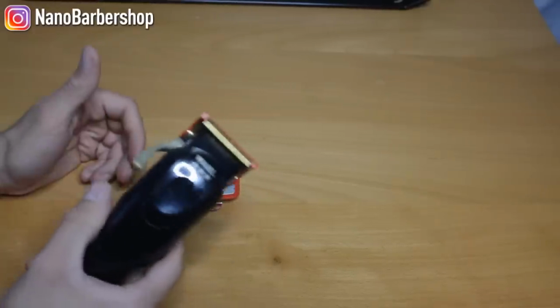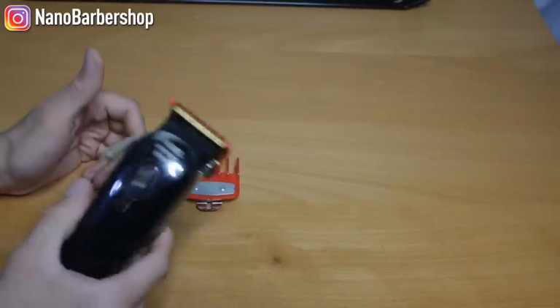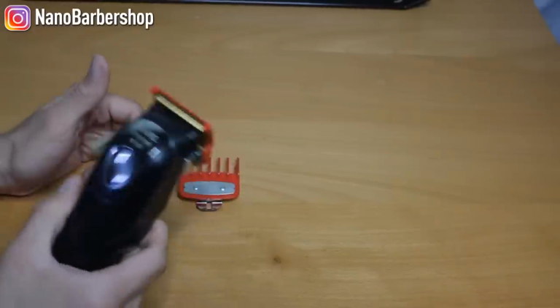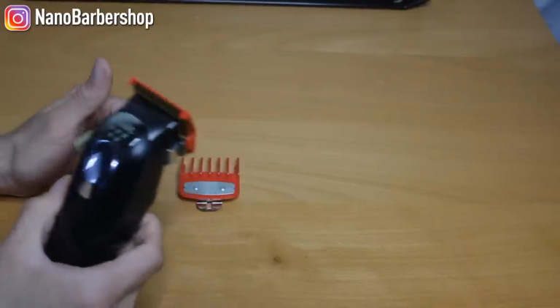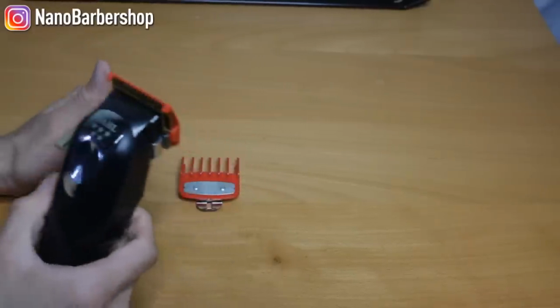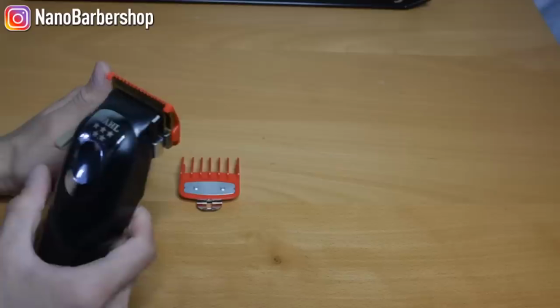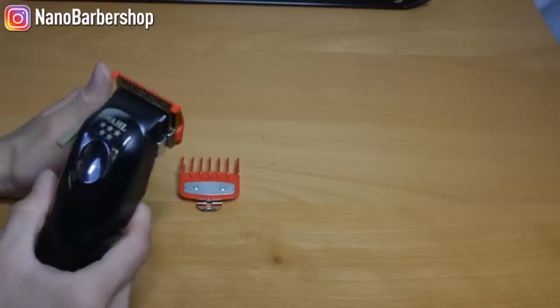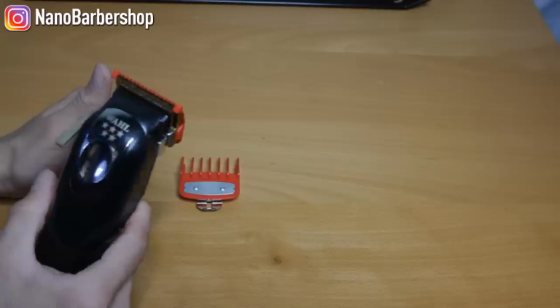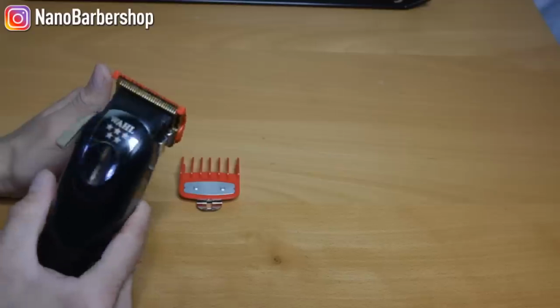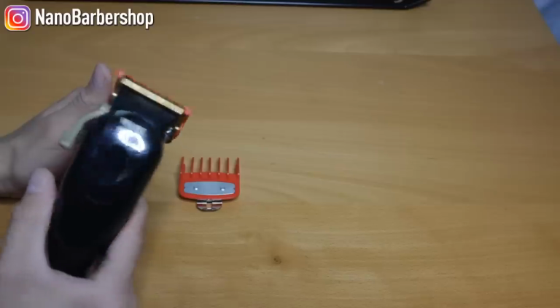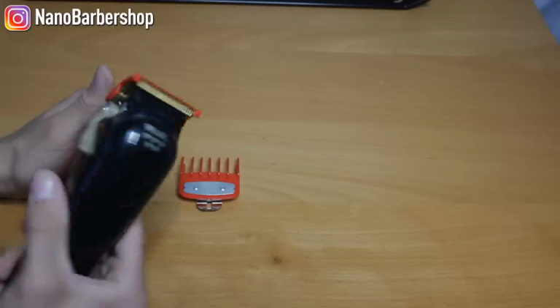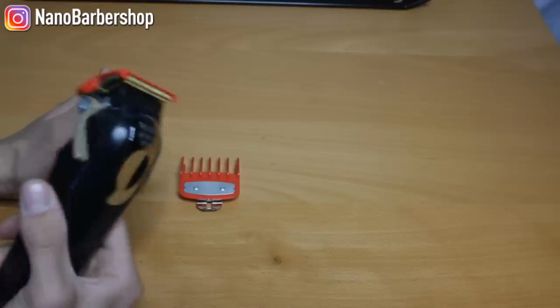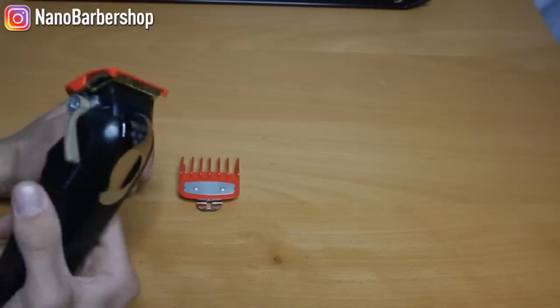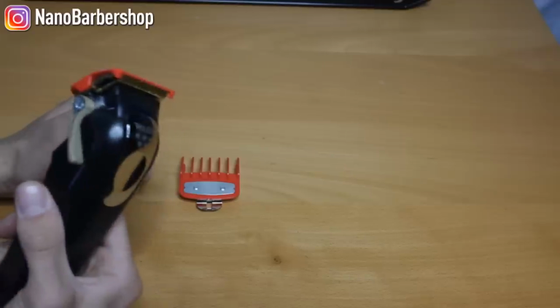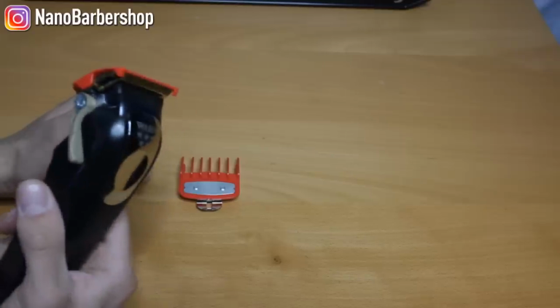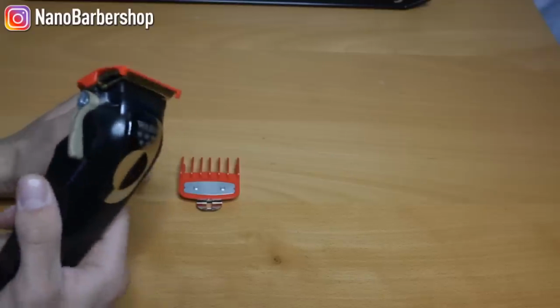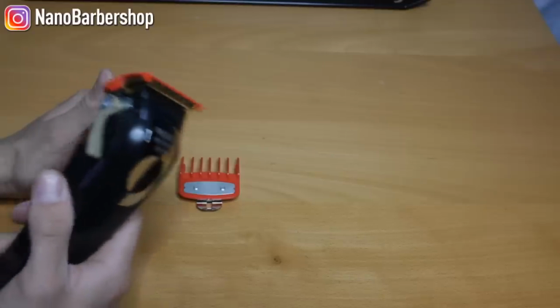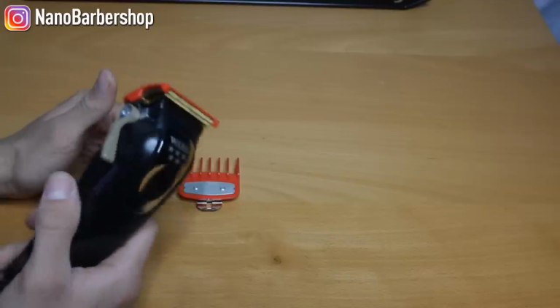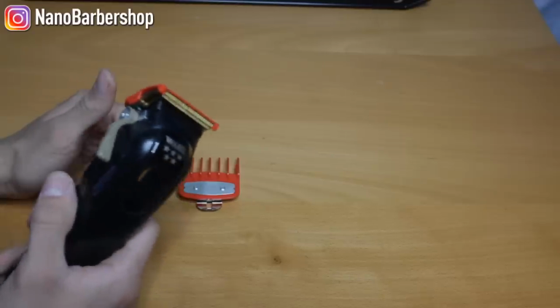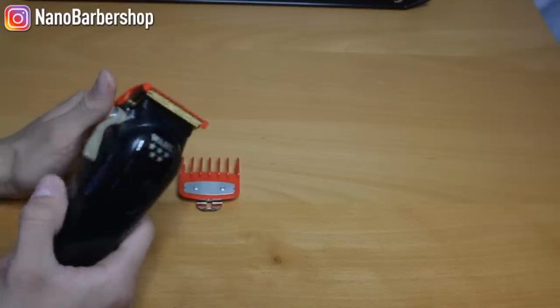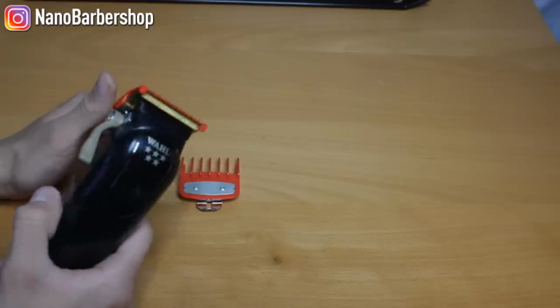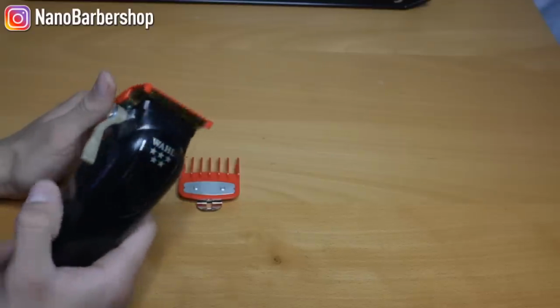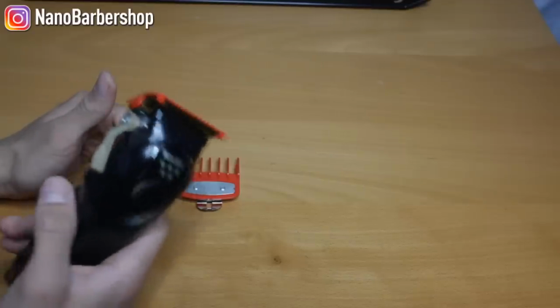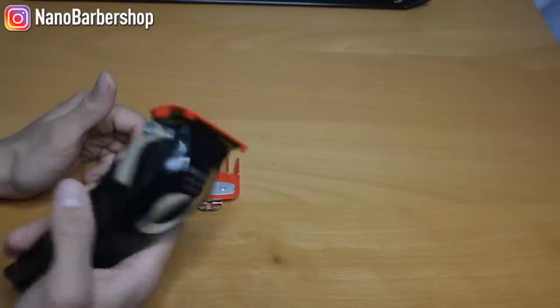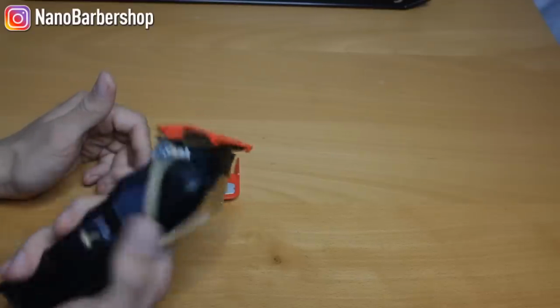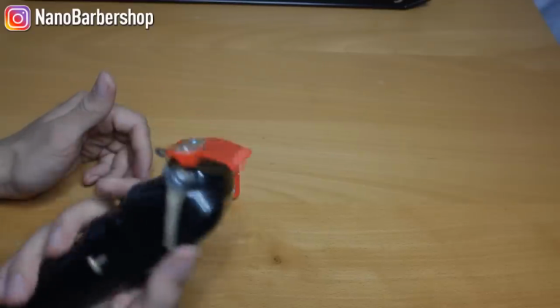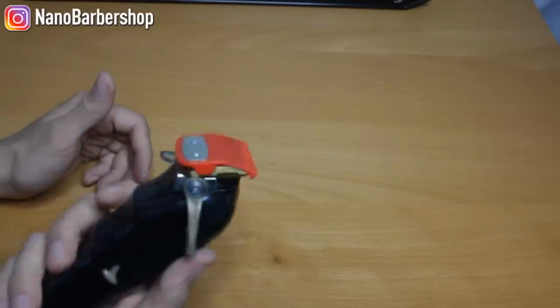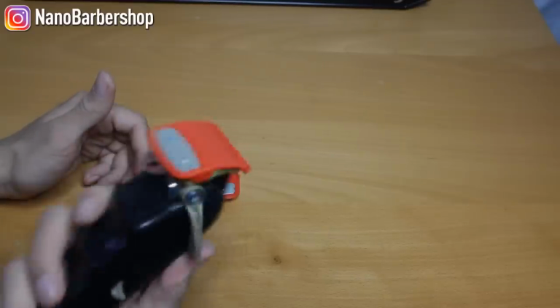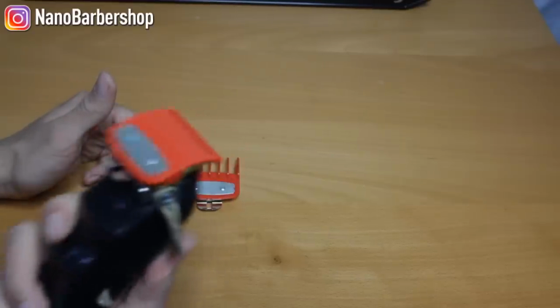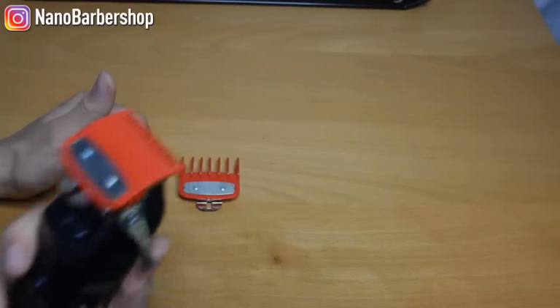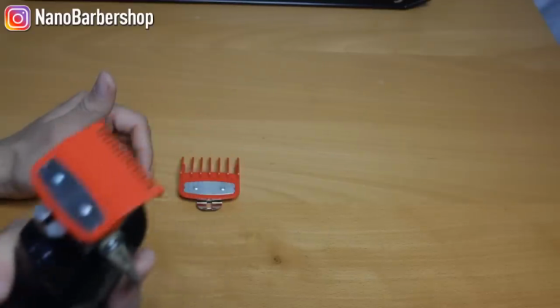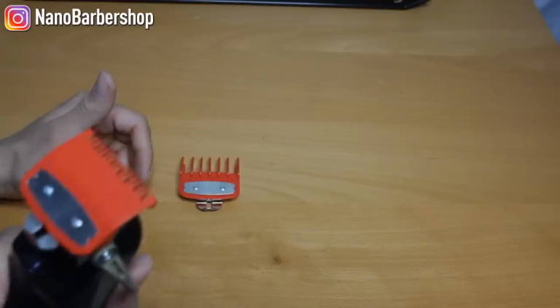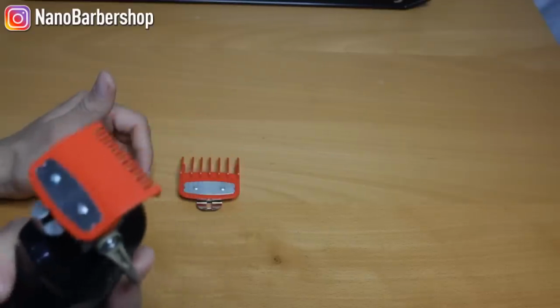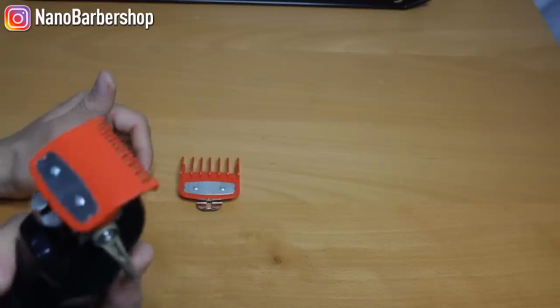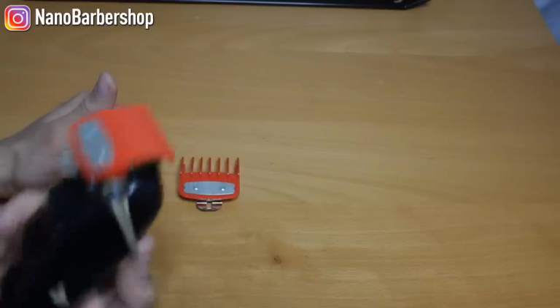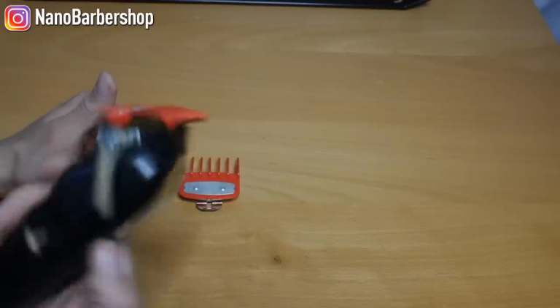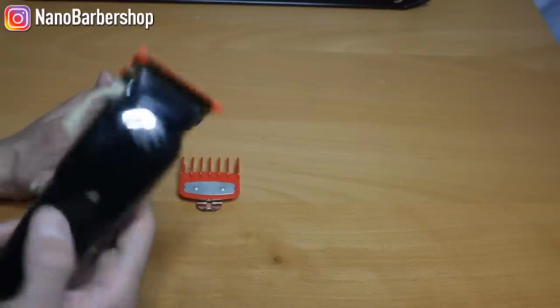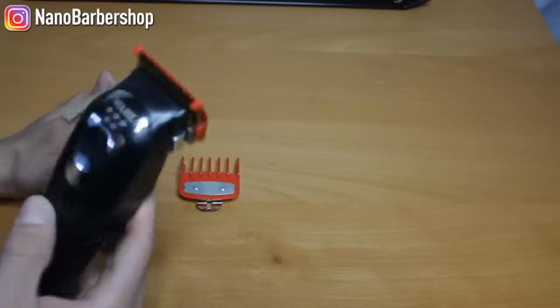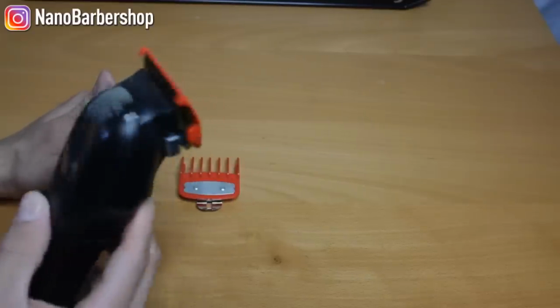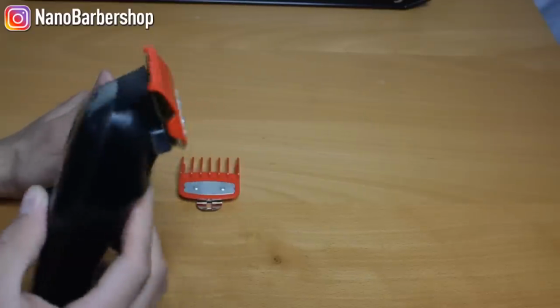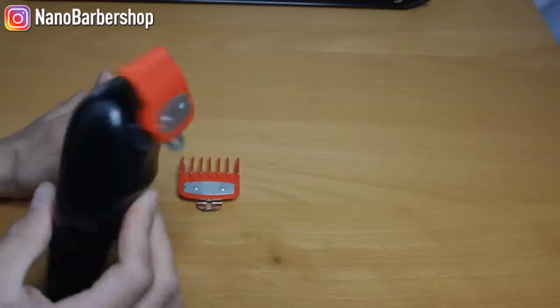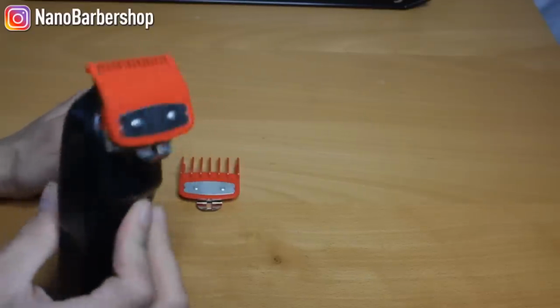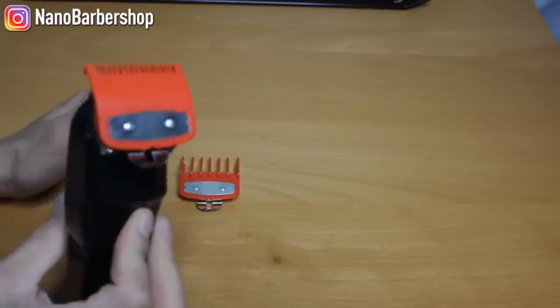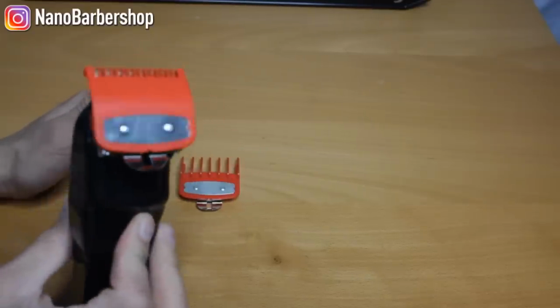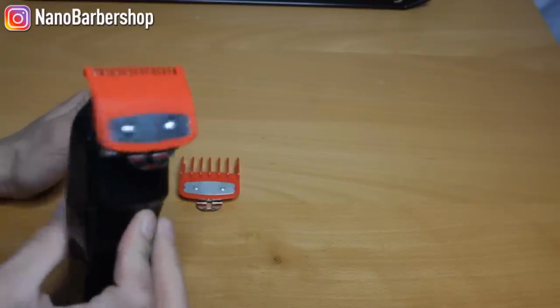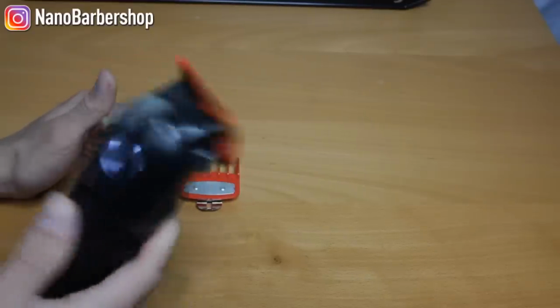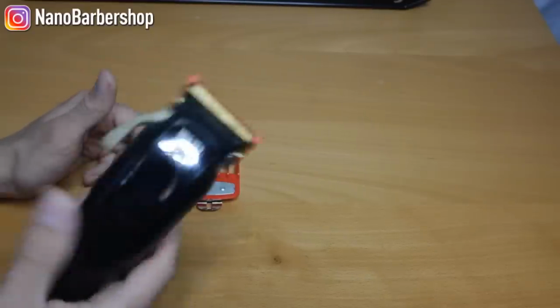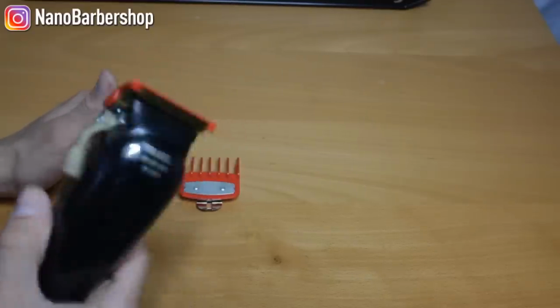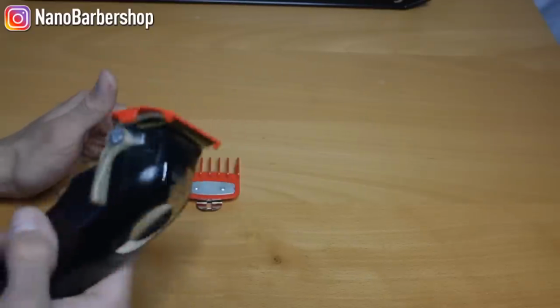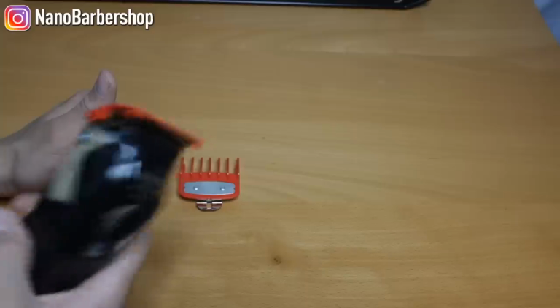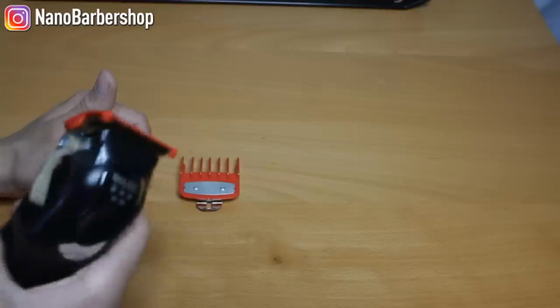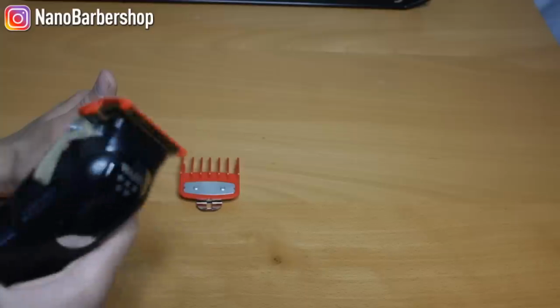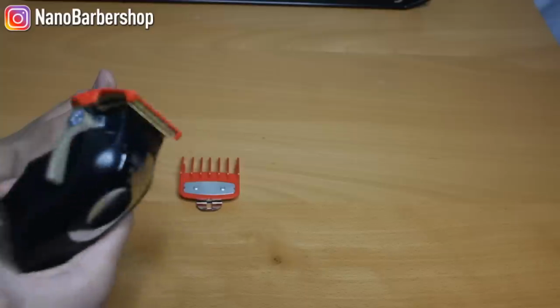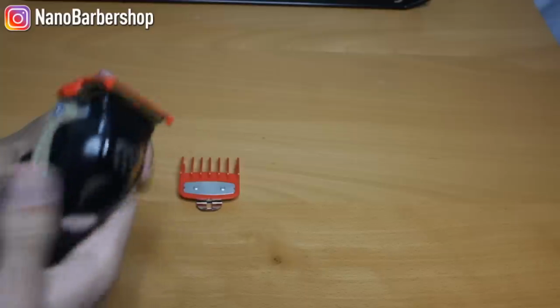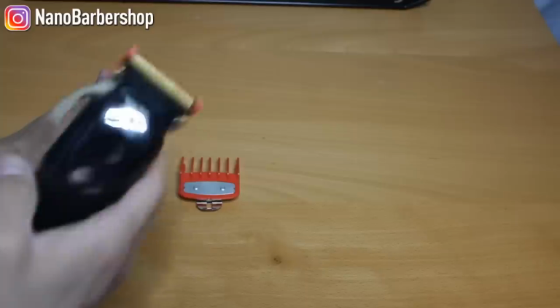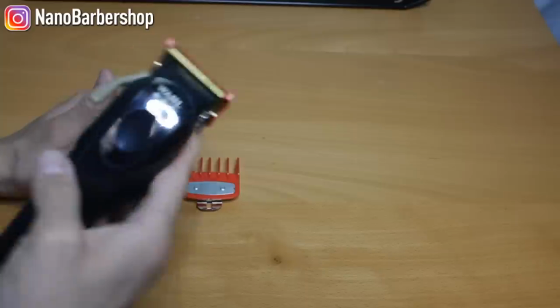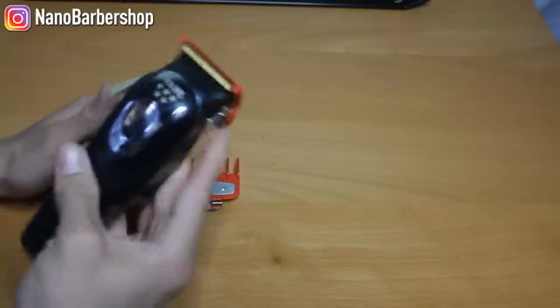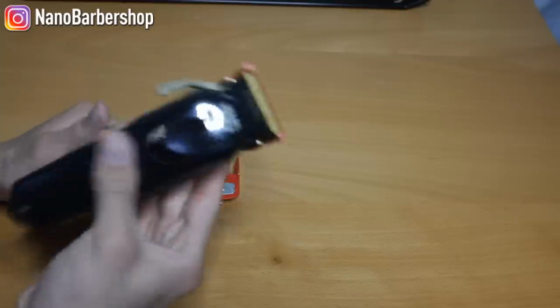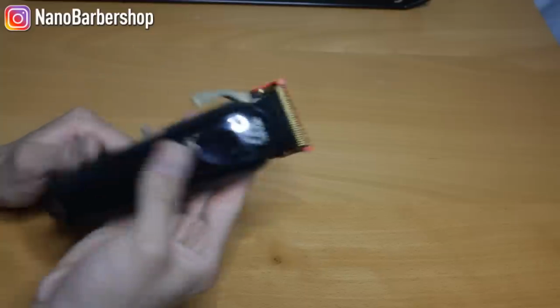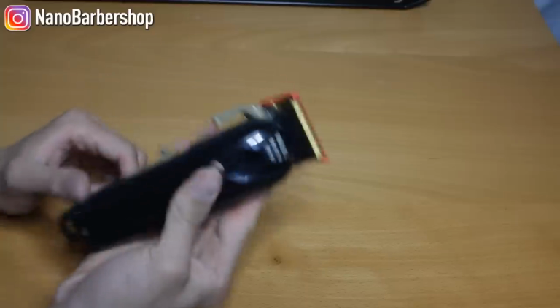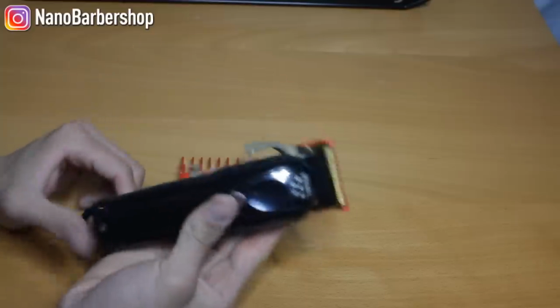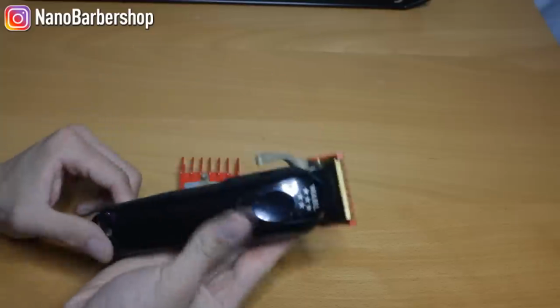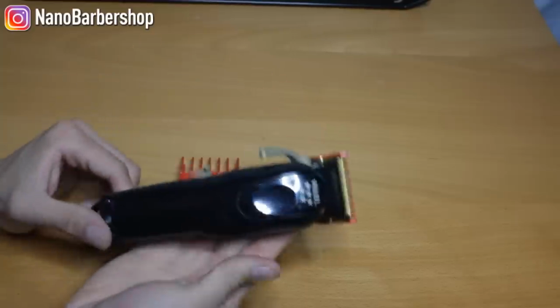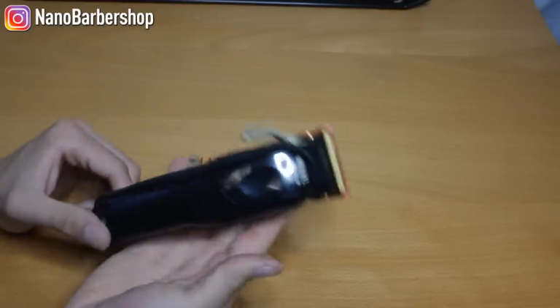Let's turn this clipper on and see how it sounds and looks. Smooth — these are hitters.